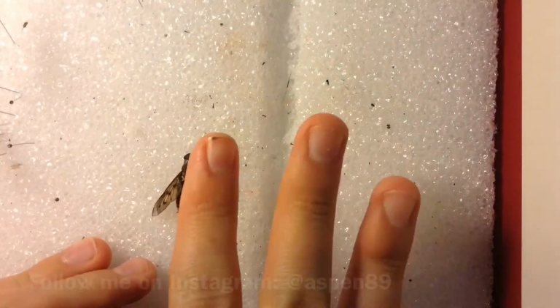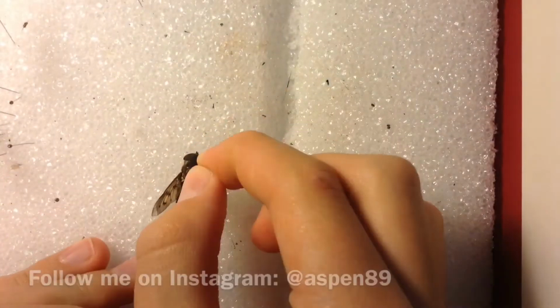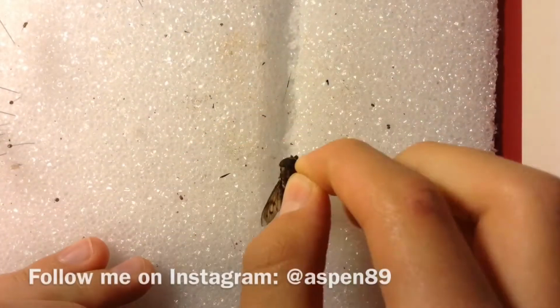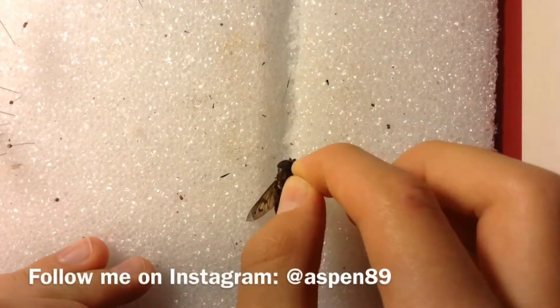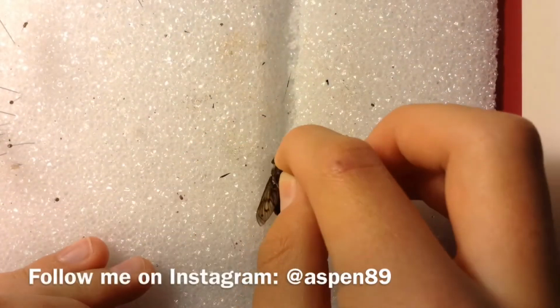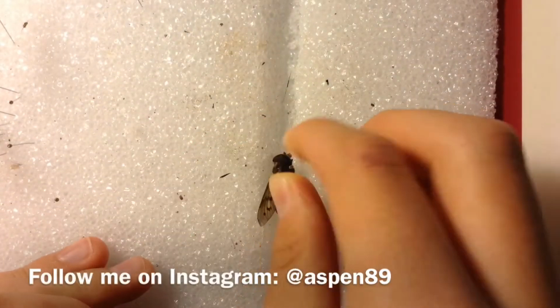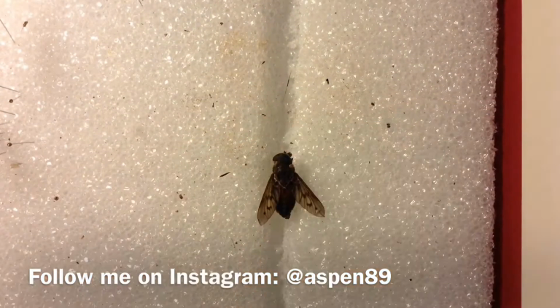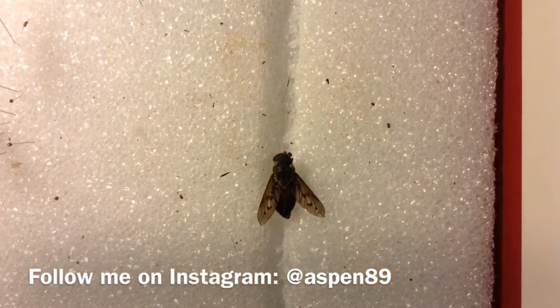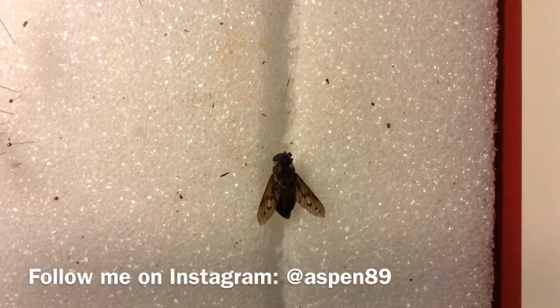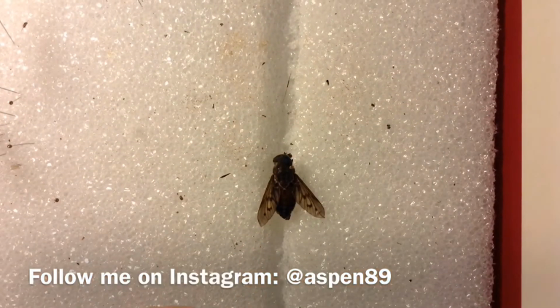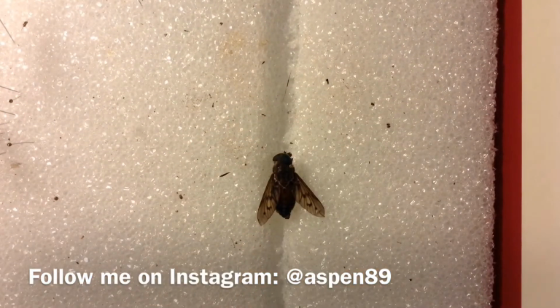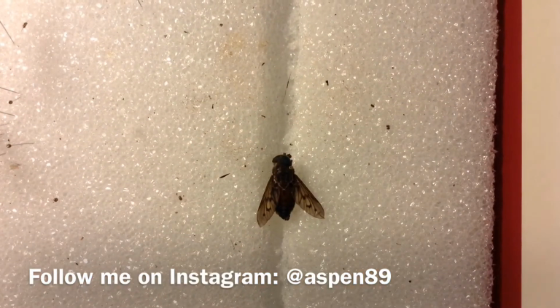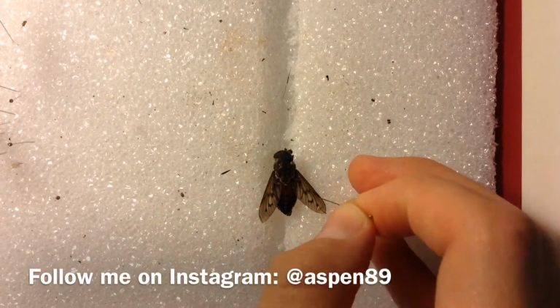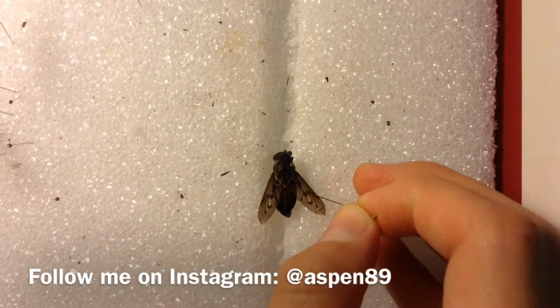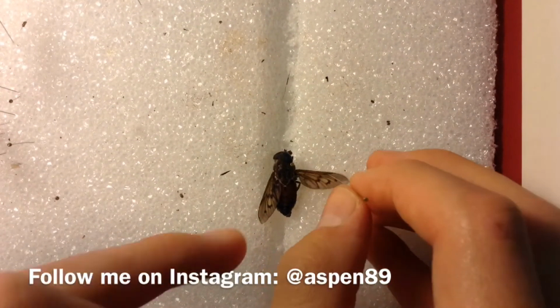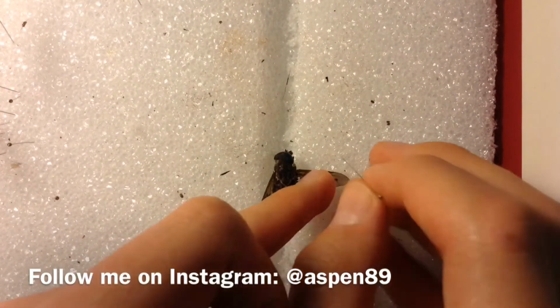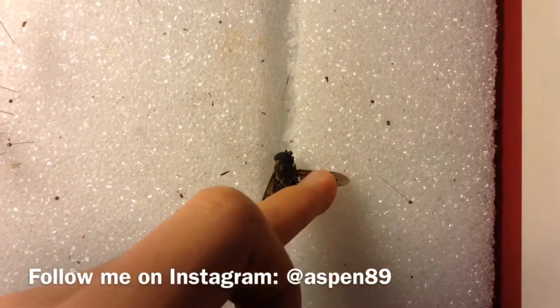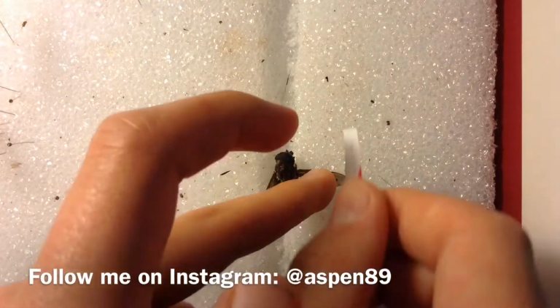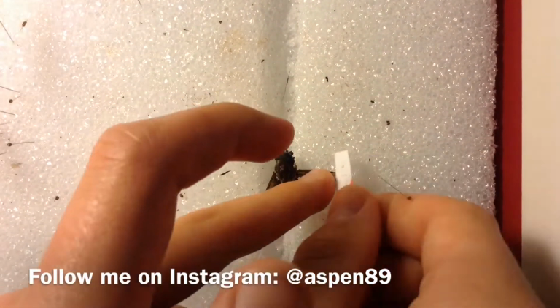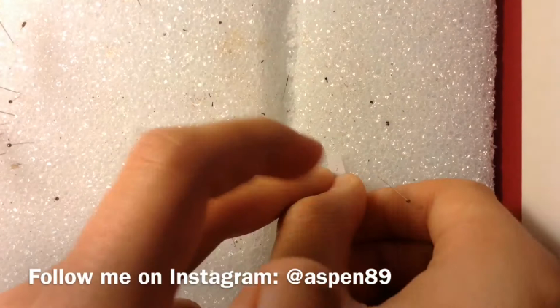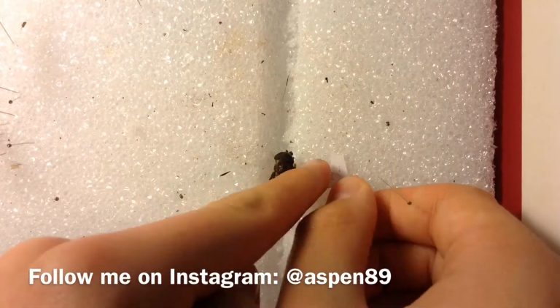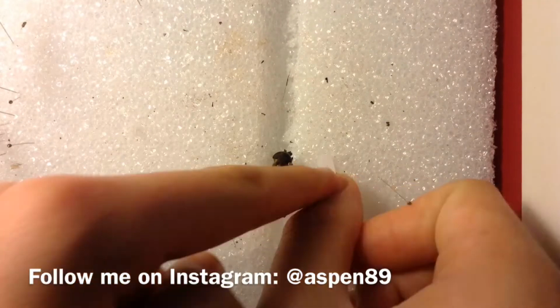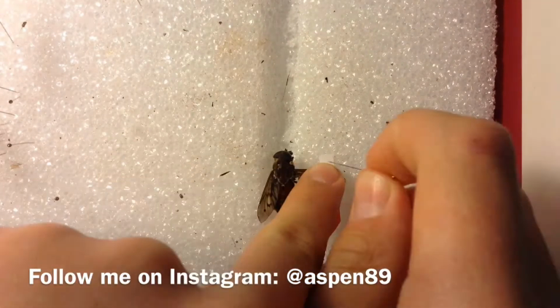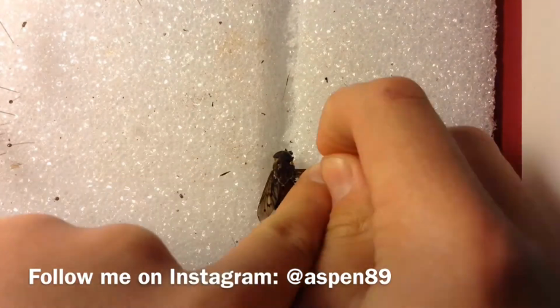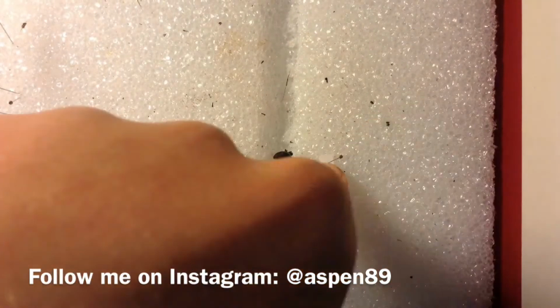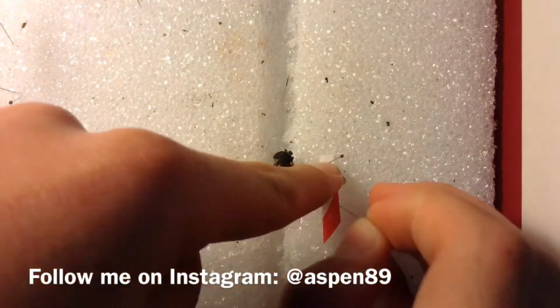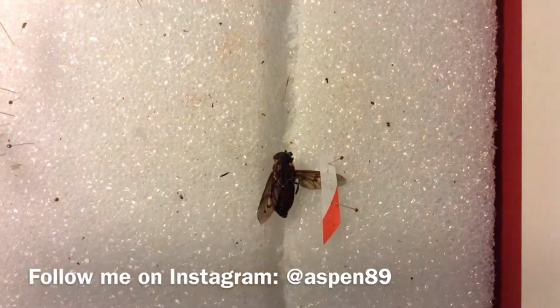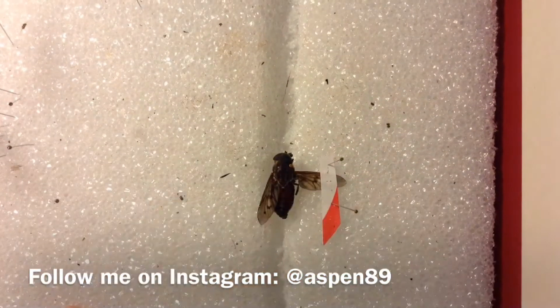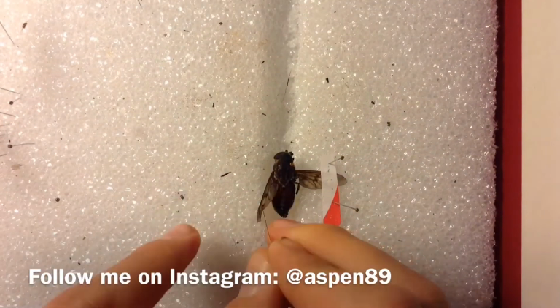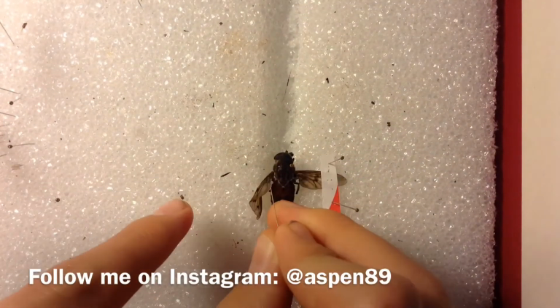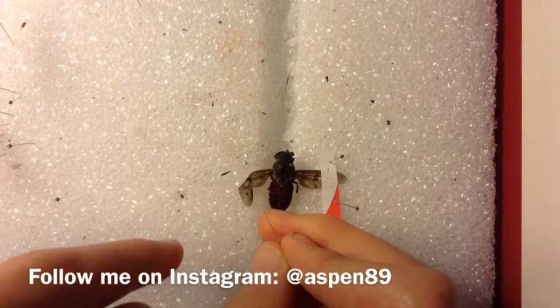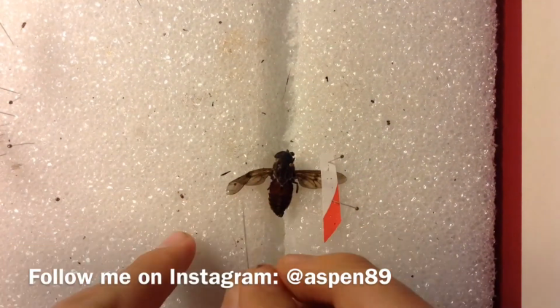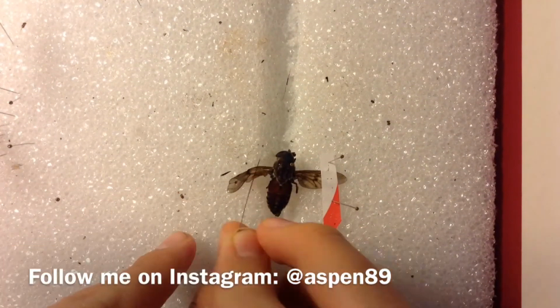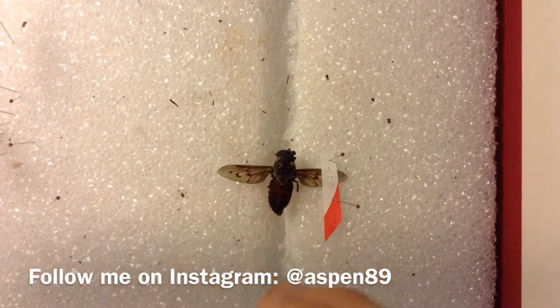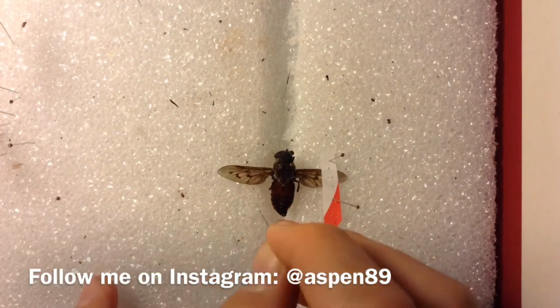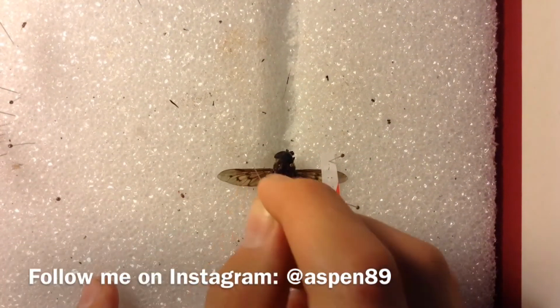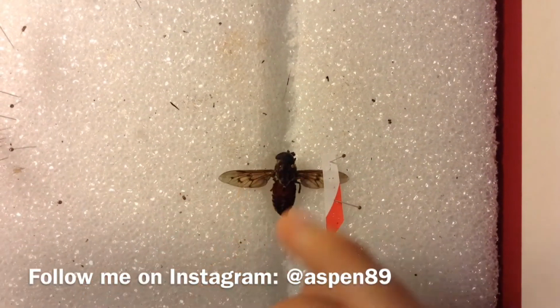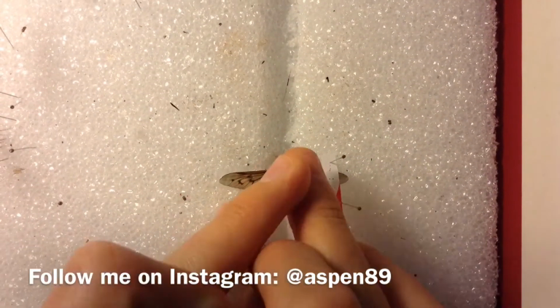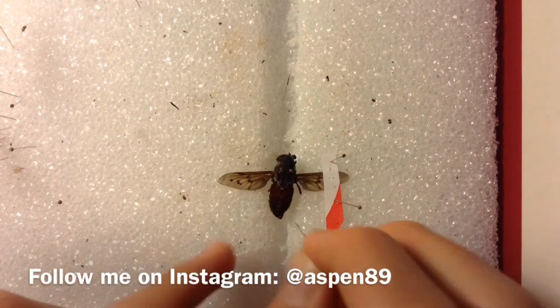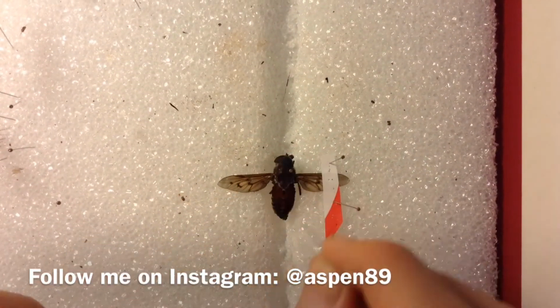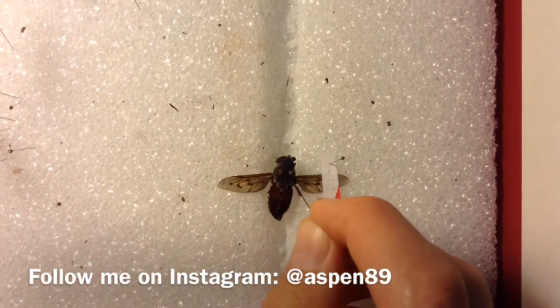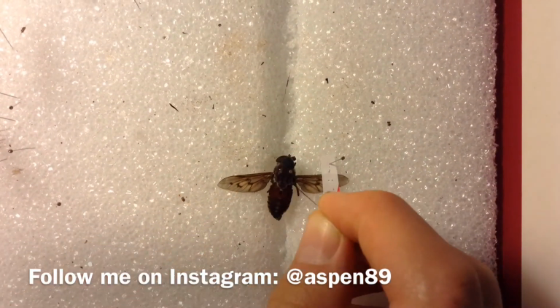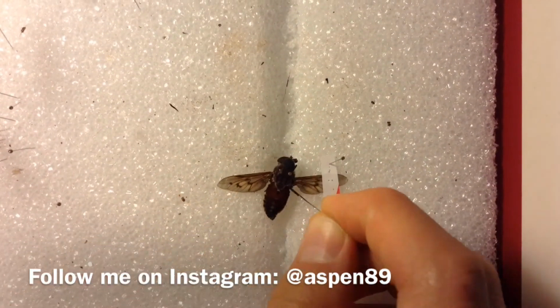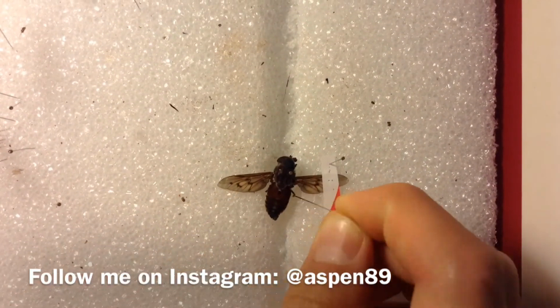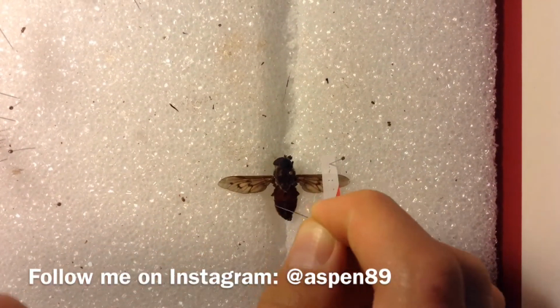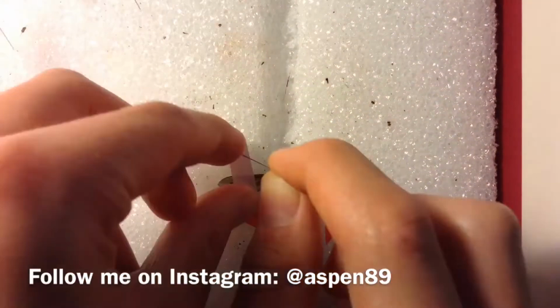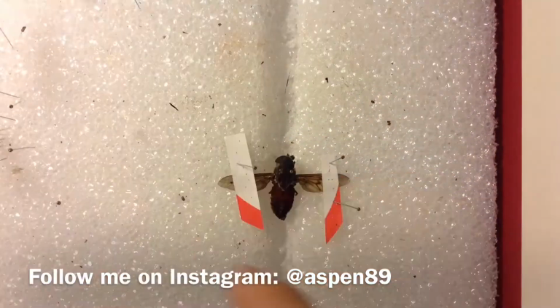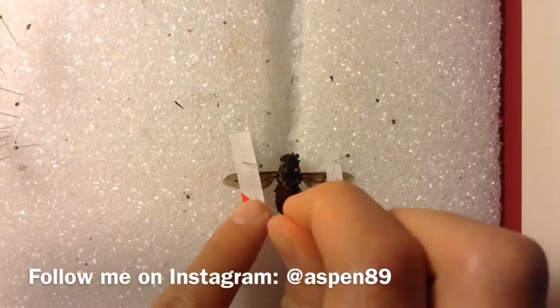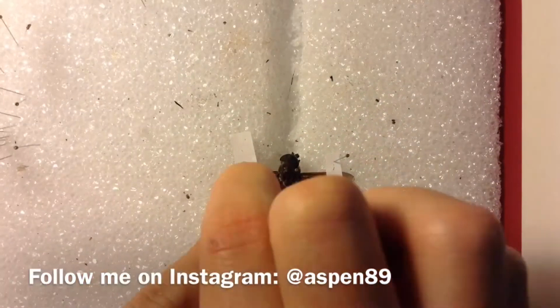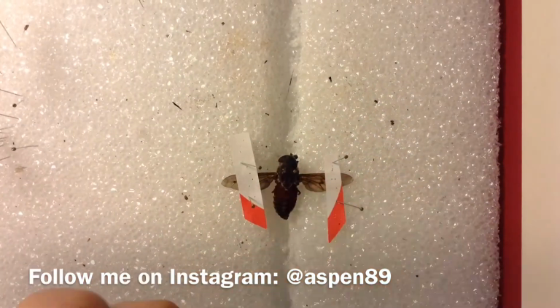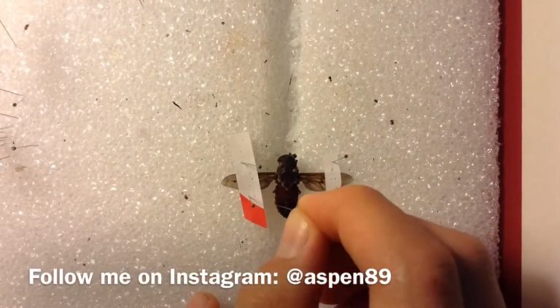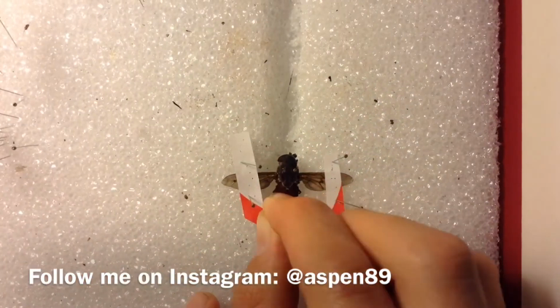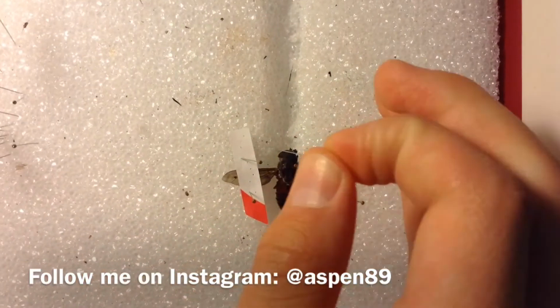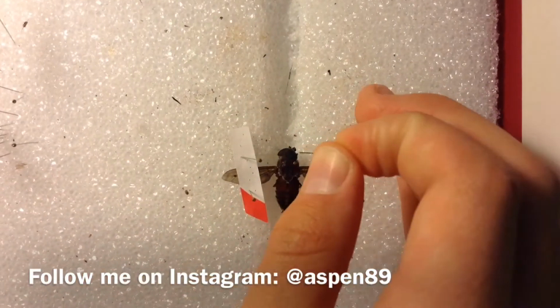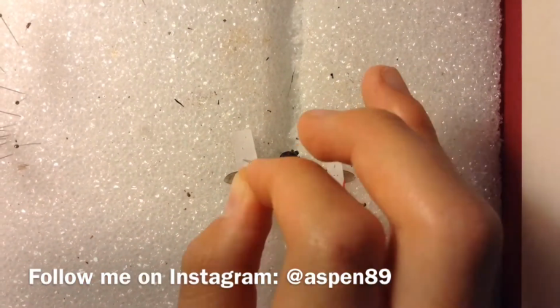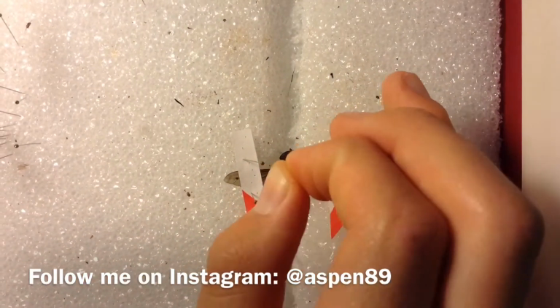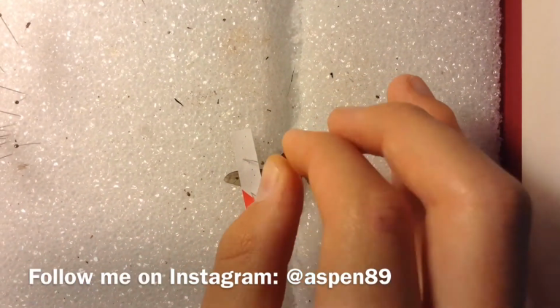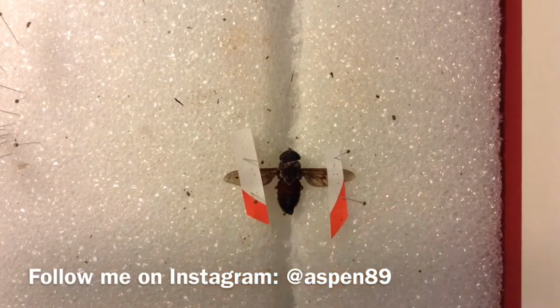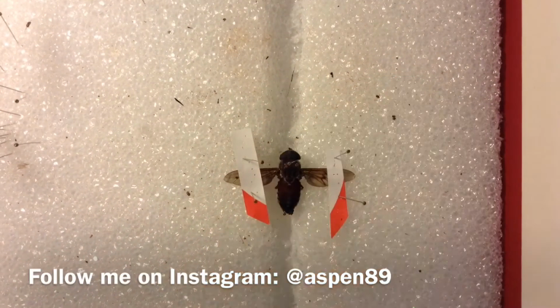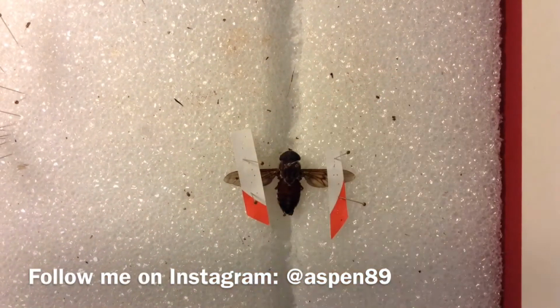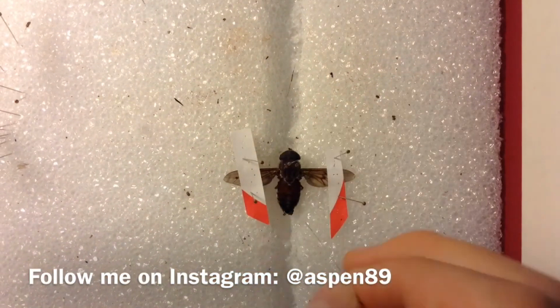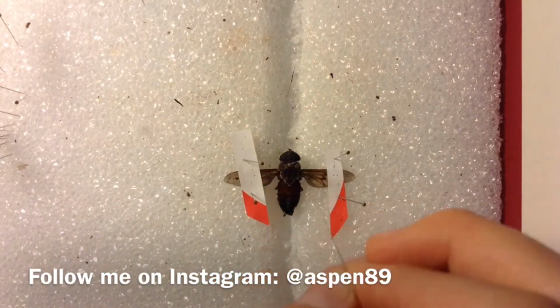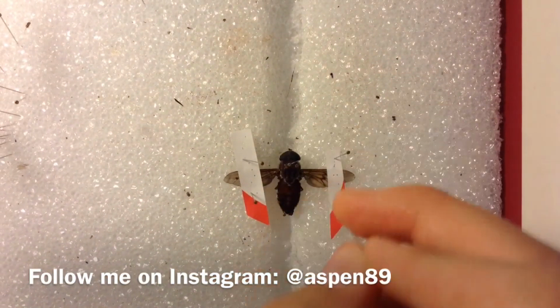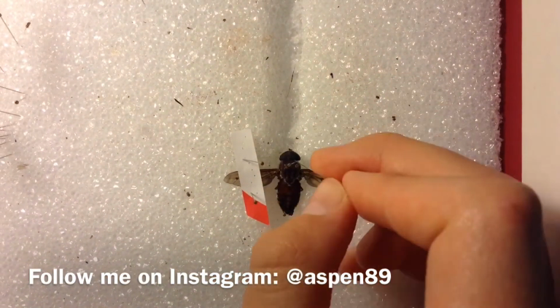If you enjoyed, please leave a like or subscribe. If you know any other ways to make an insect relaxing chamber, please leave it in the comments. Bye!